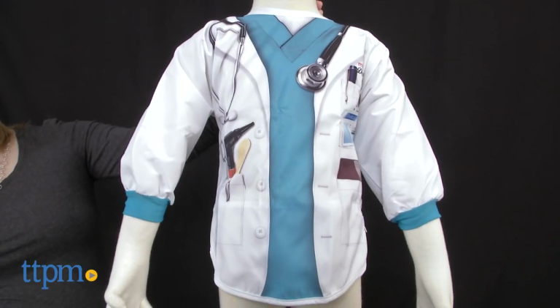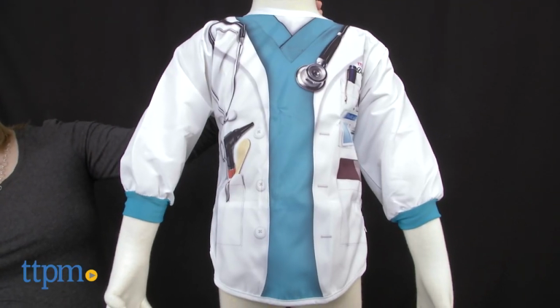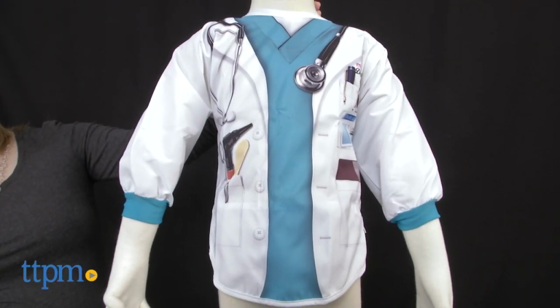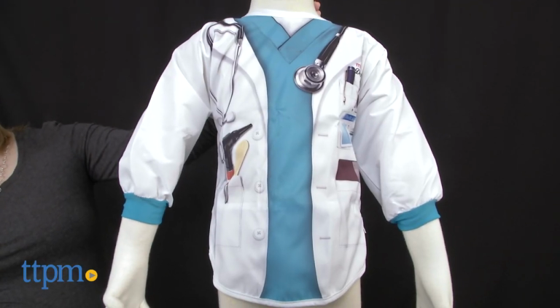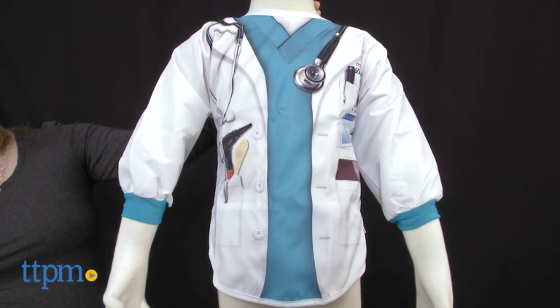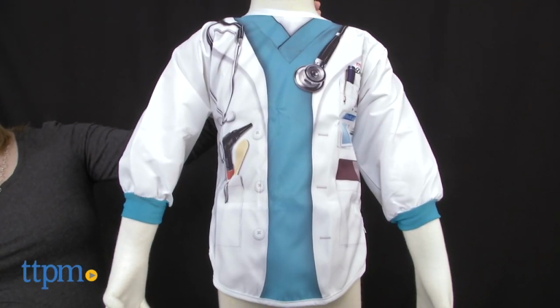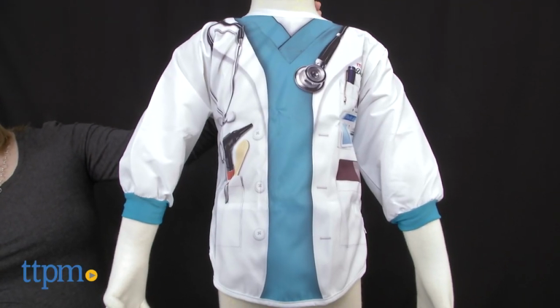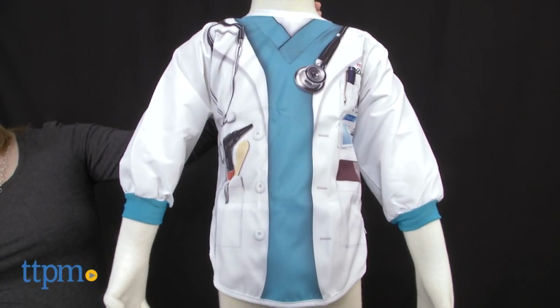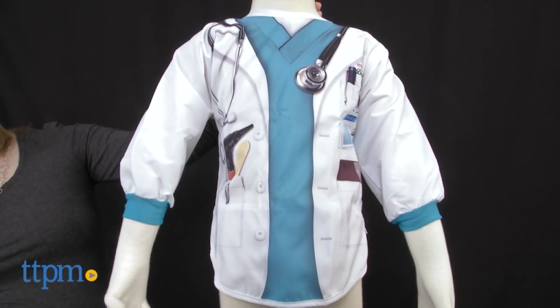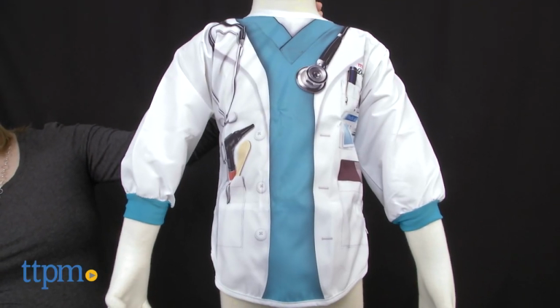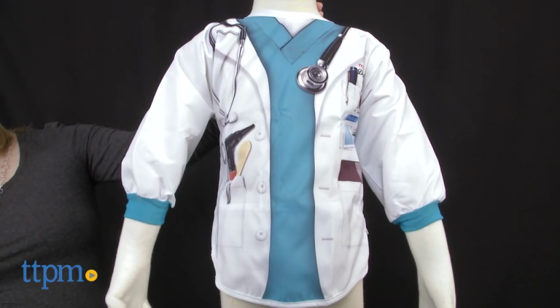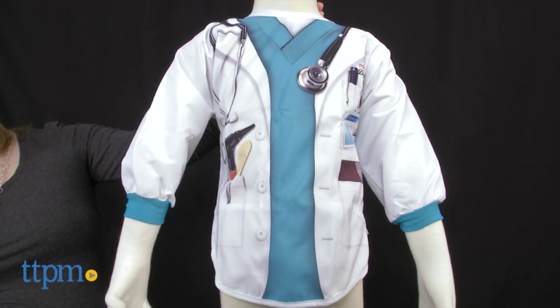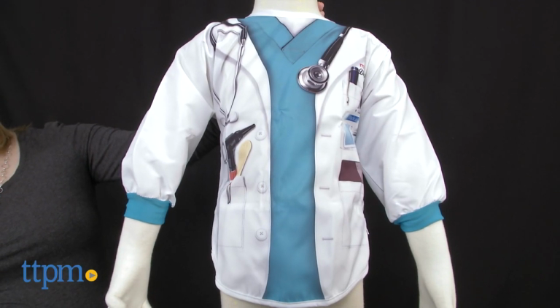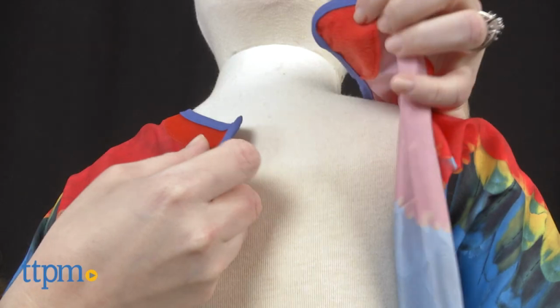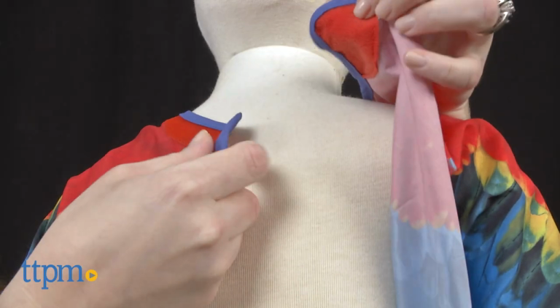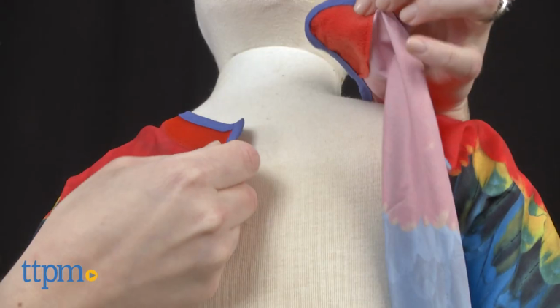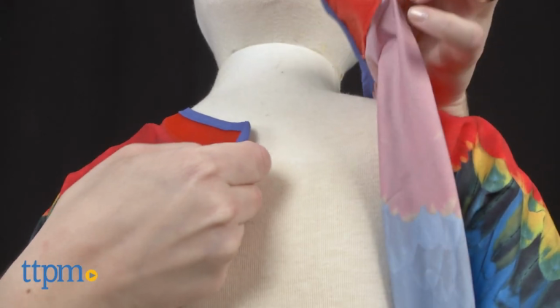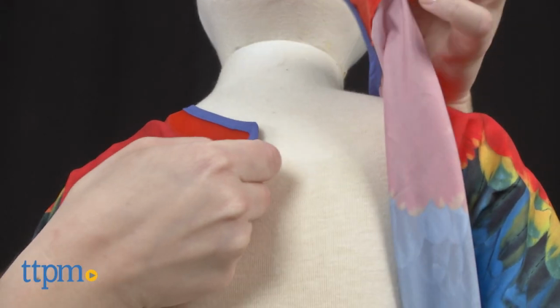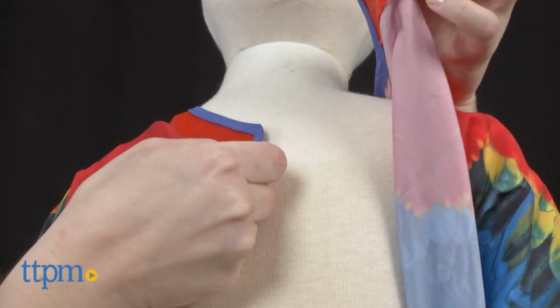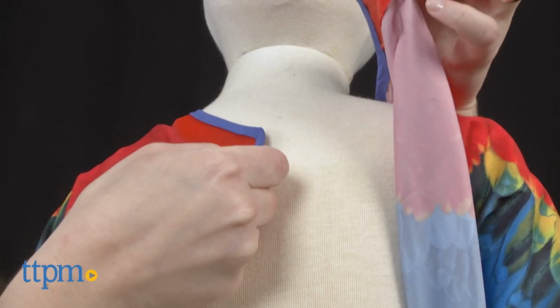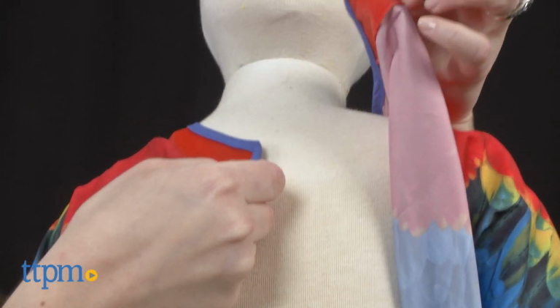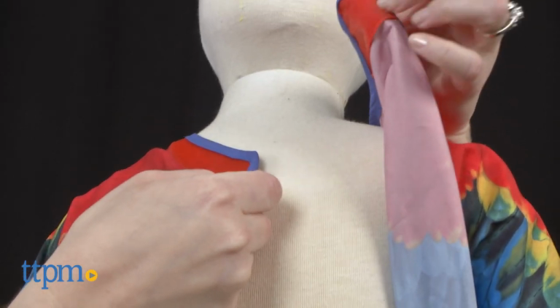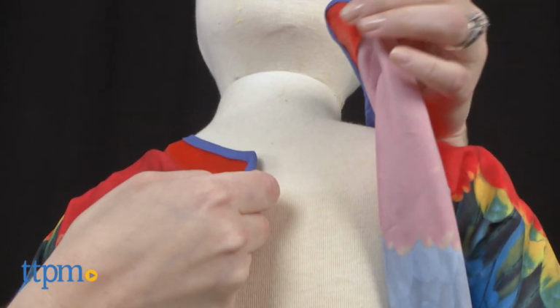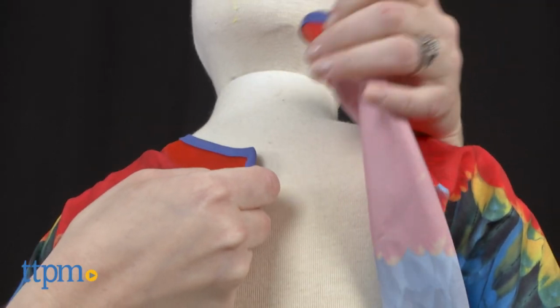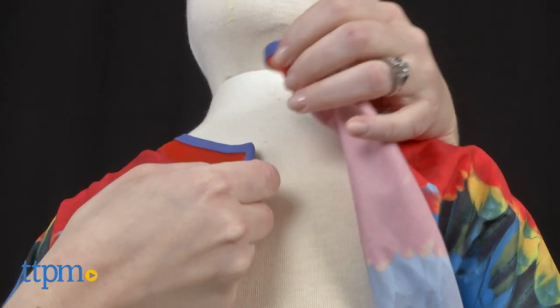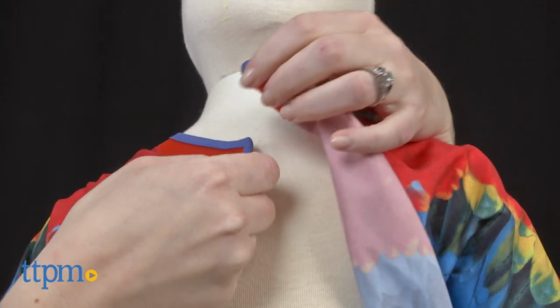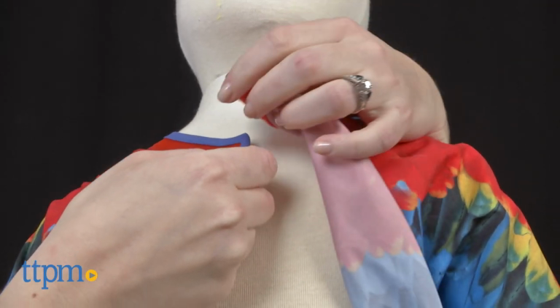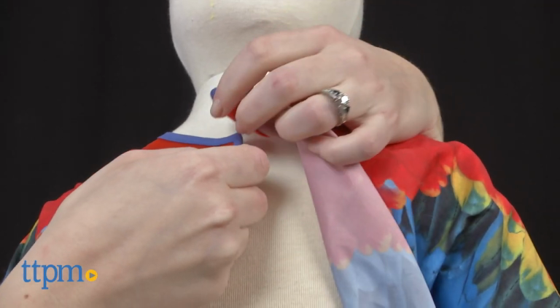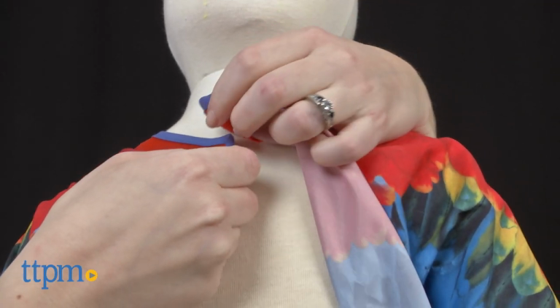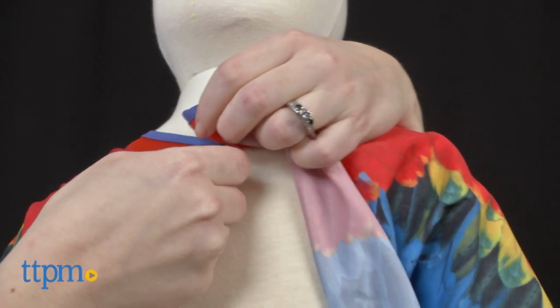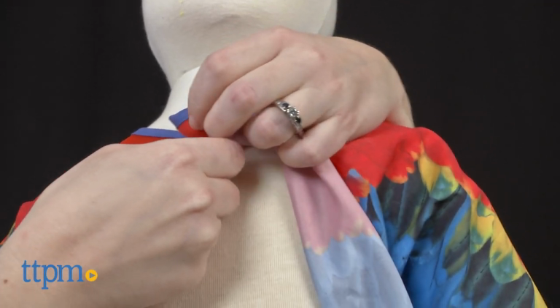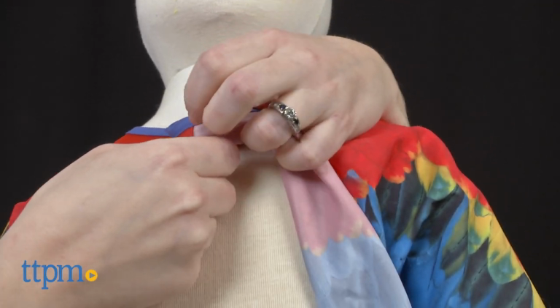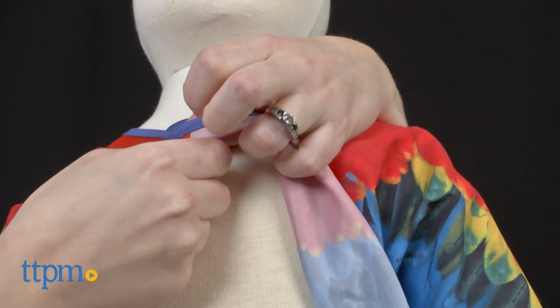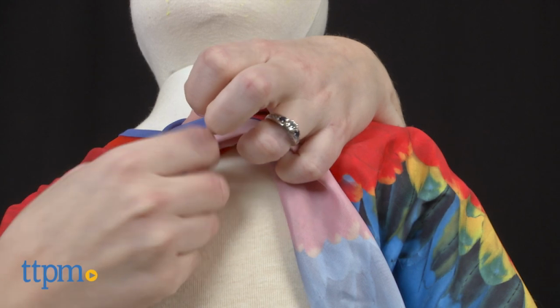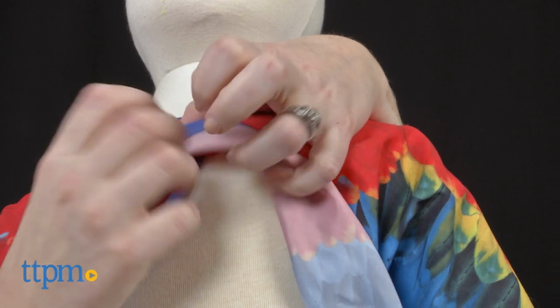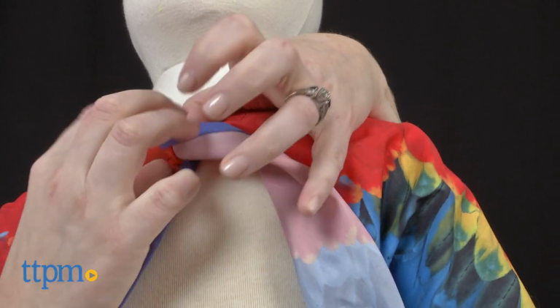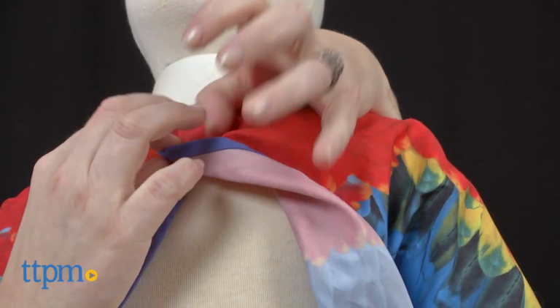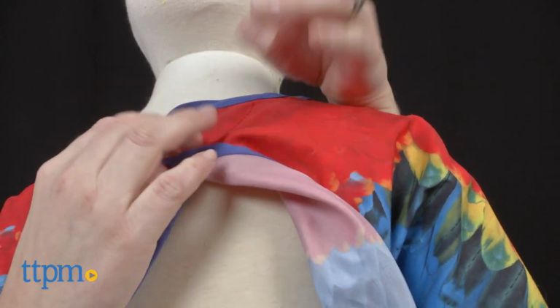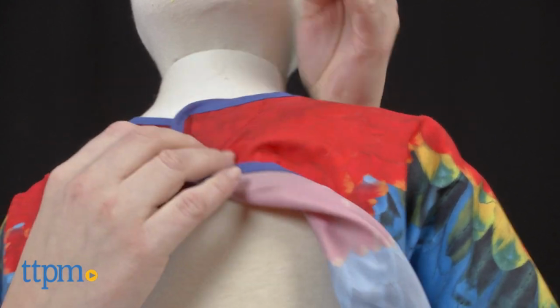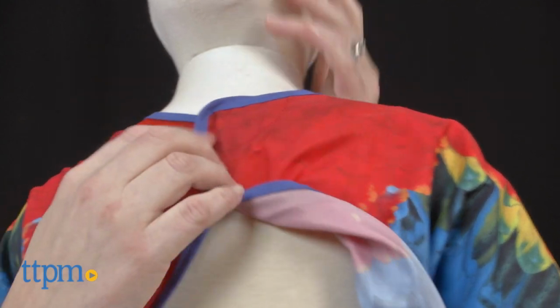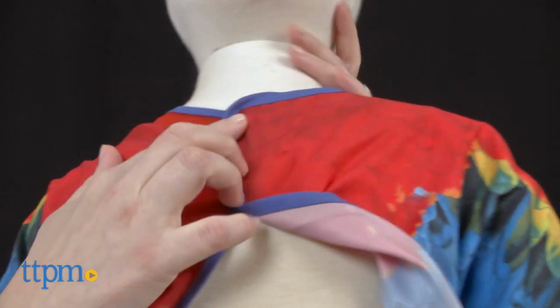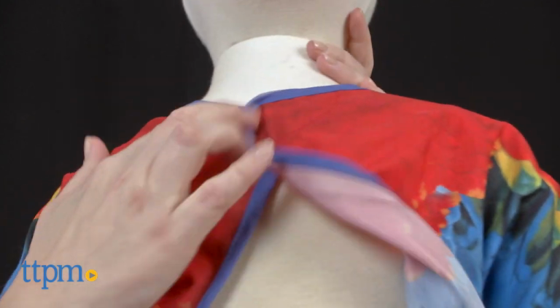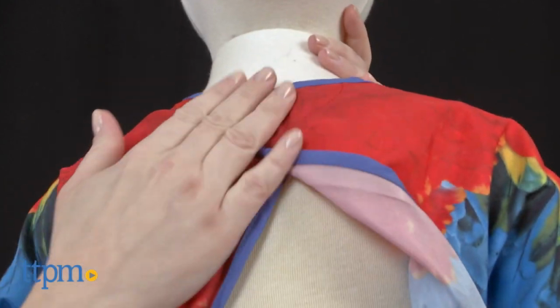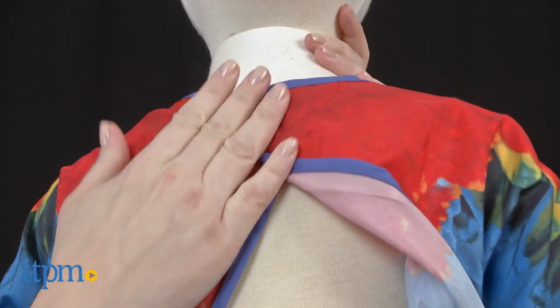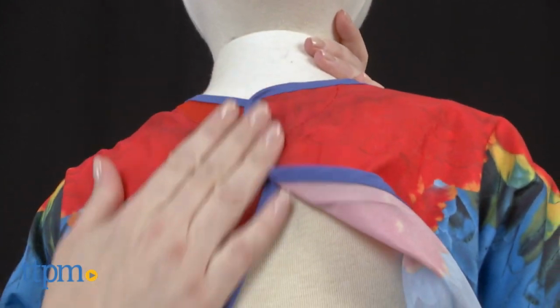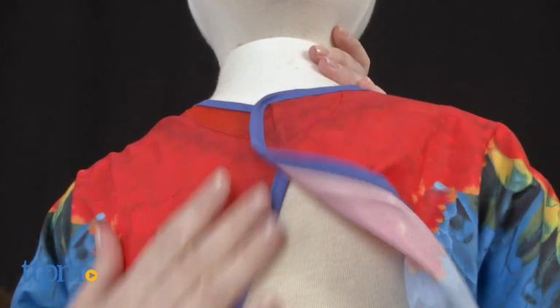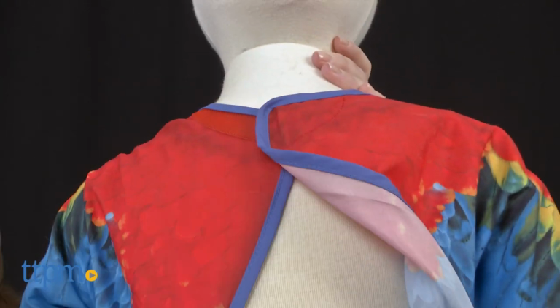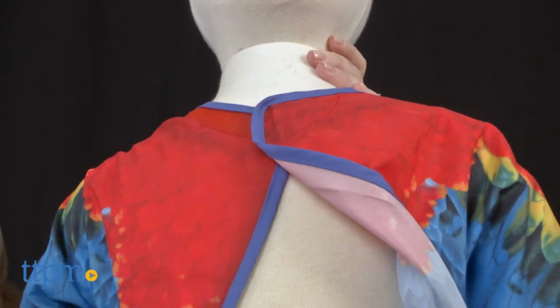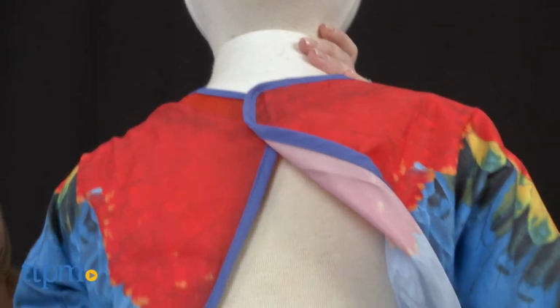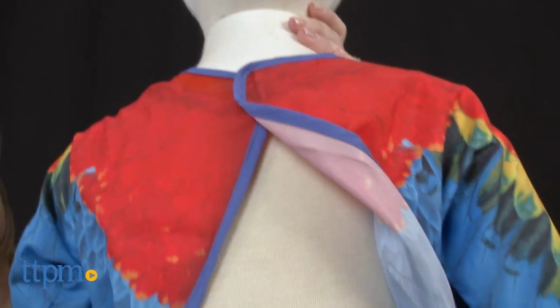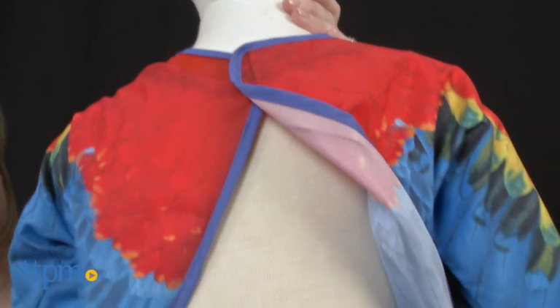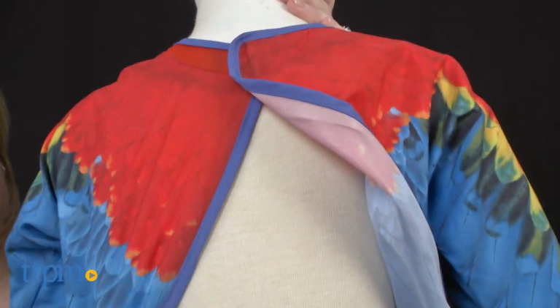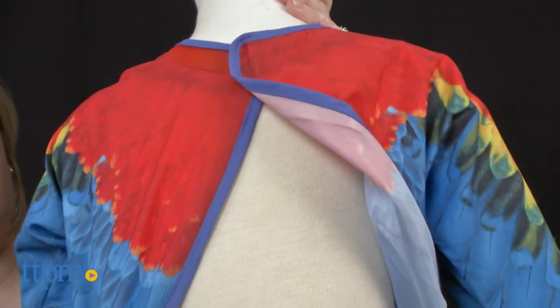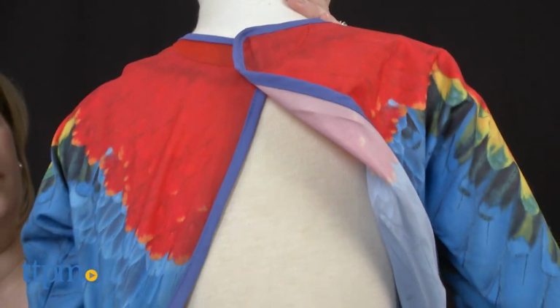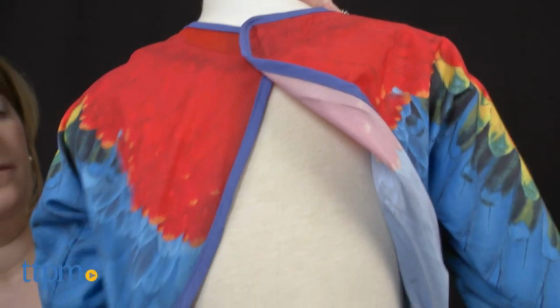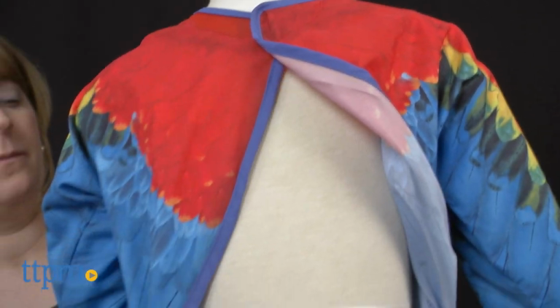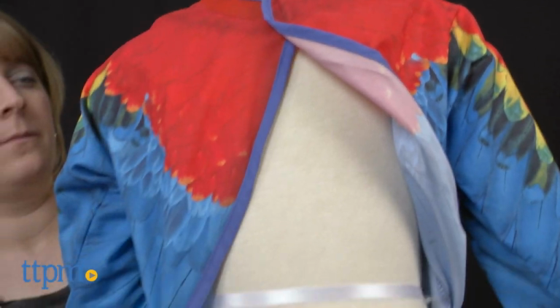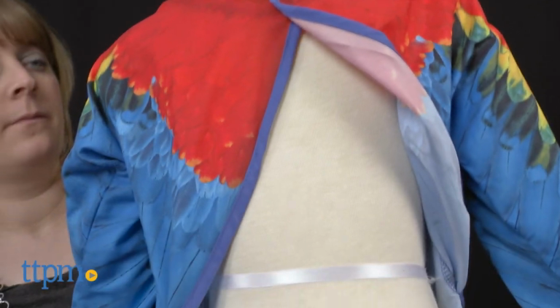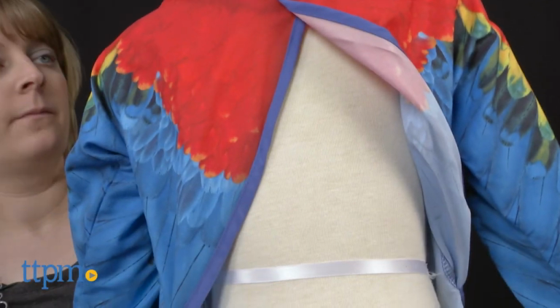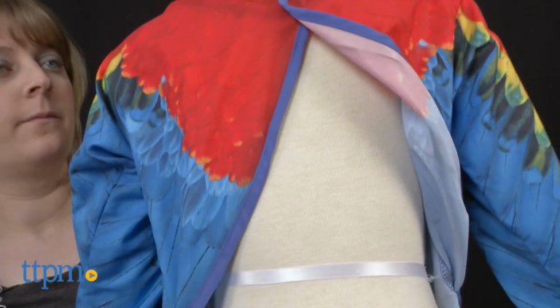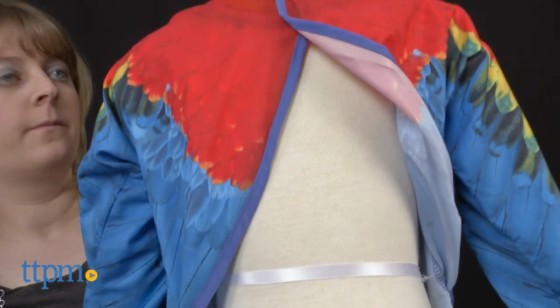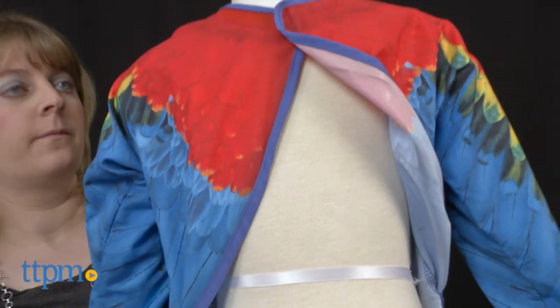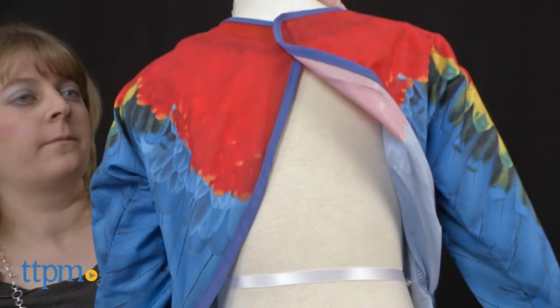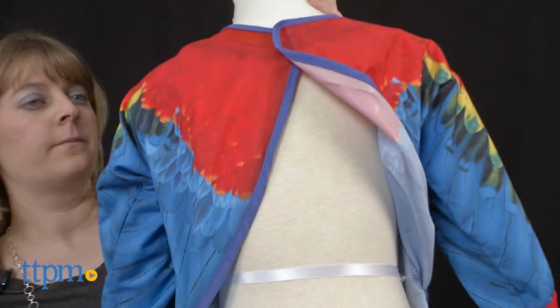Each is sold separately. These easily slip on kids from the front and have an adjustable velcro closure on the back.